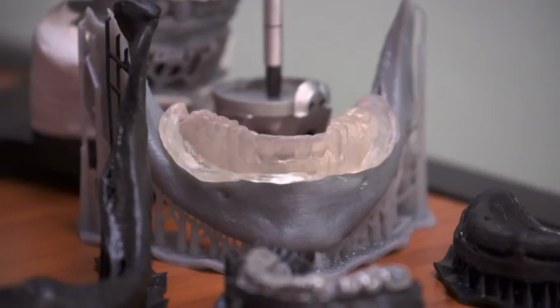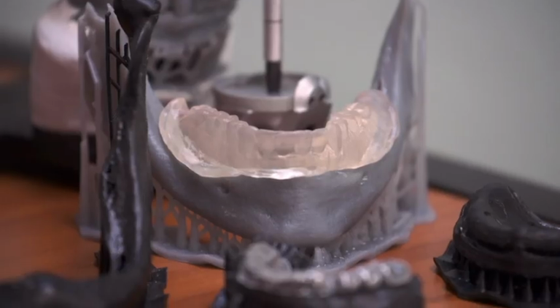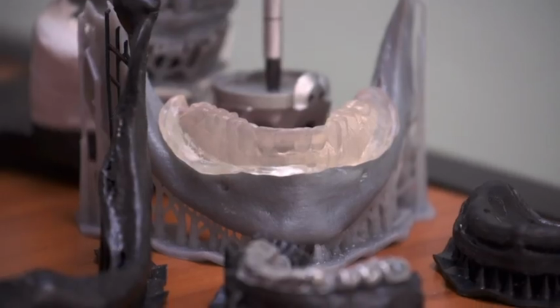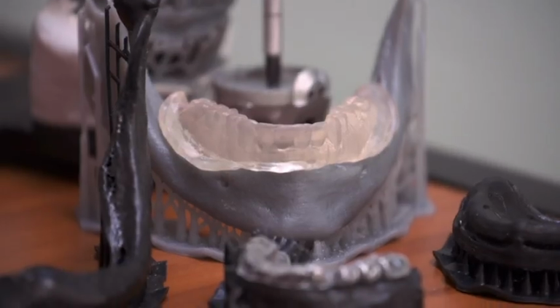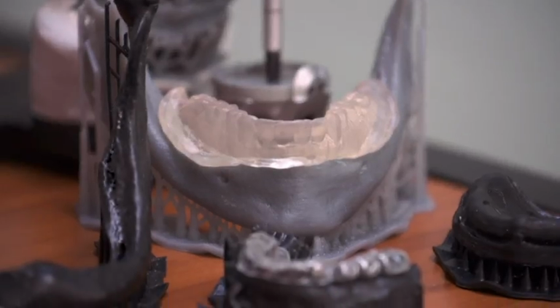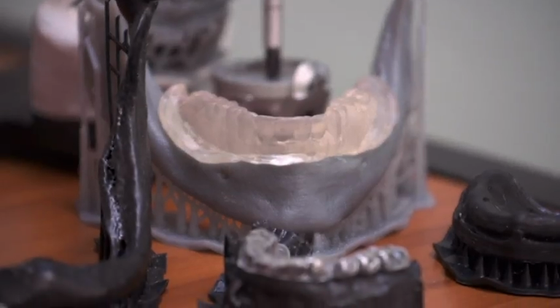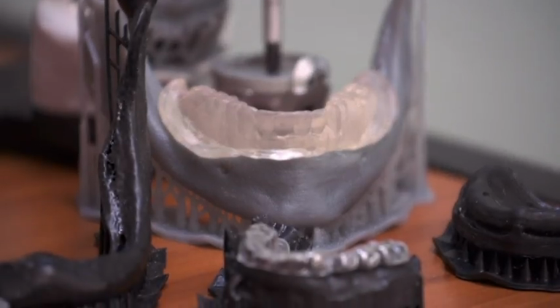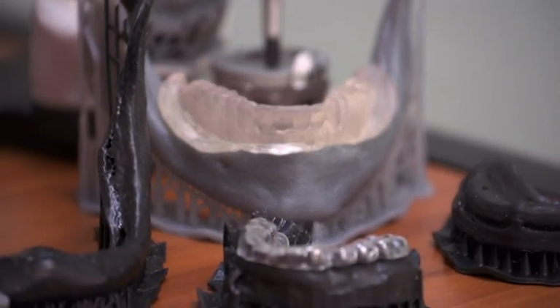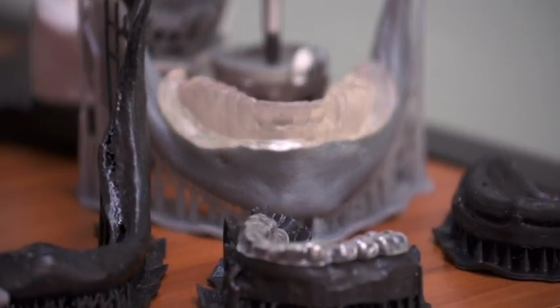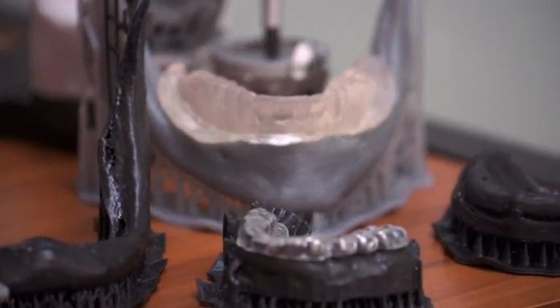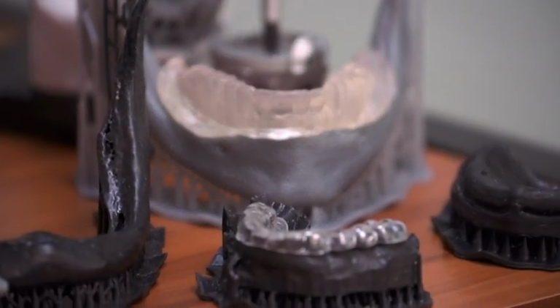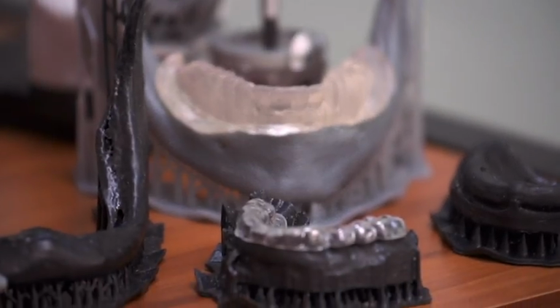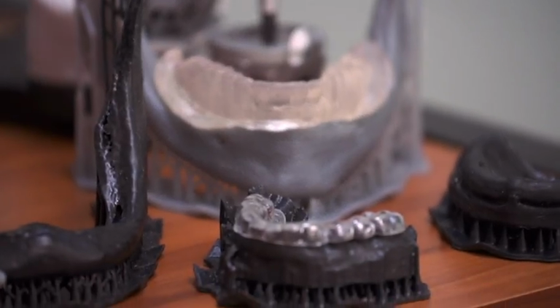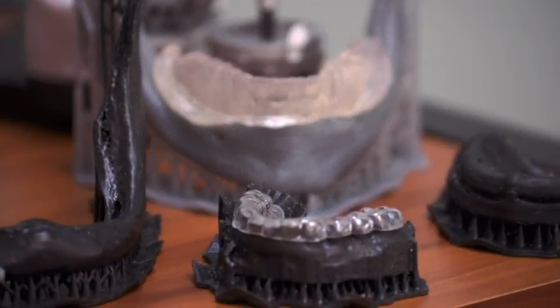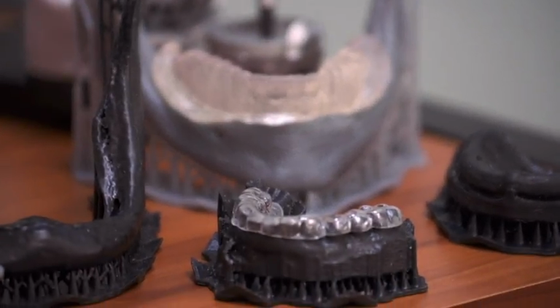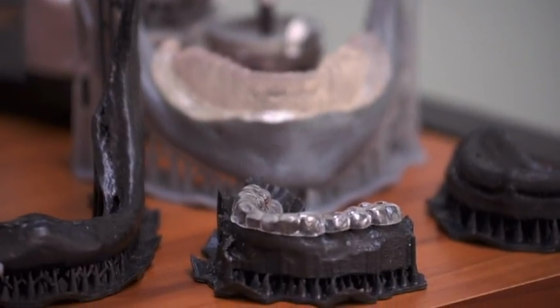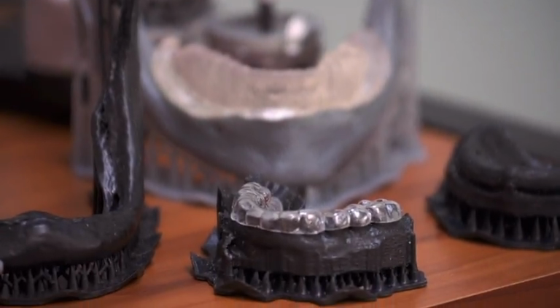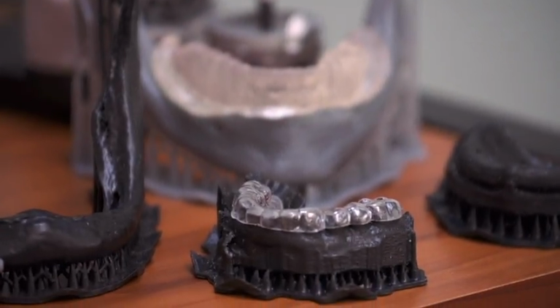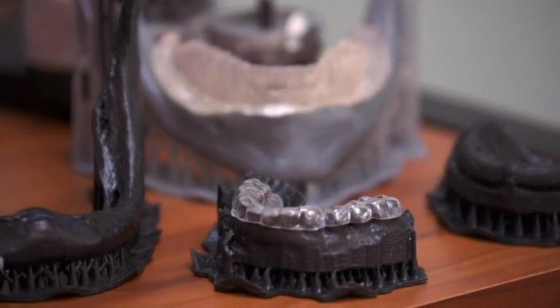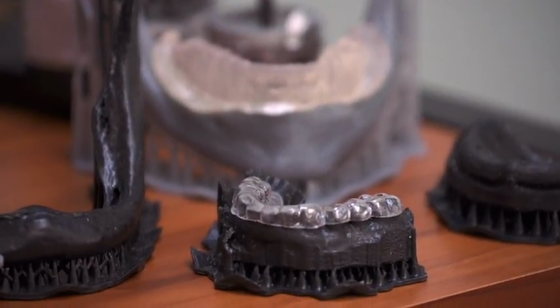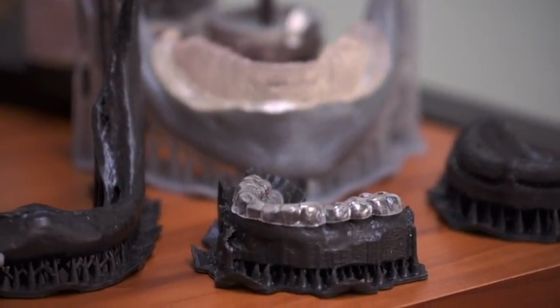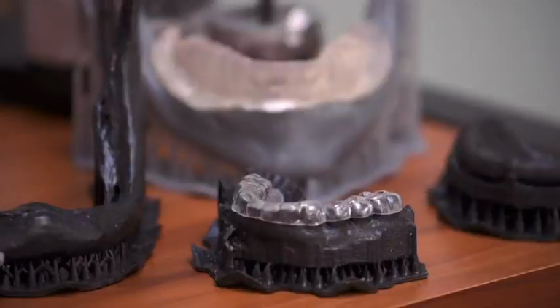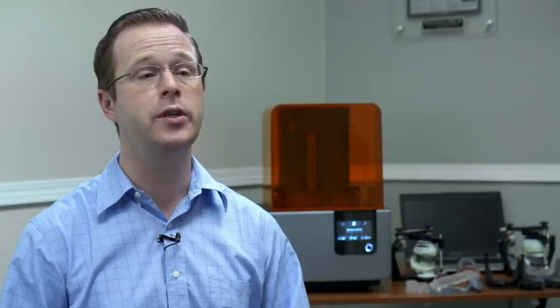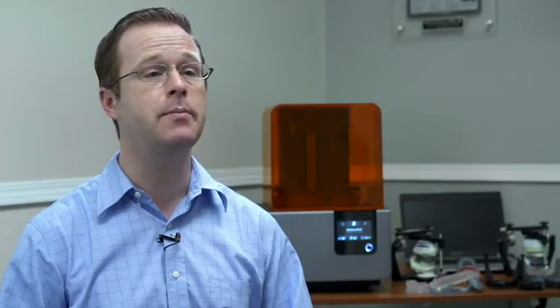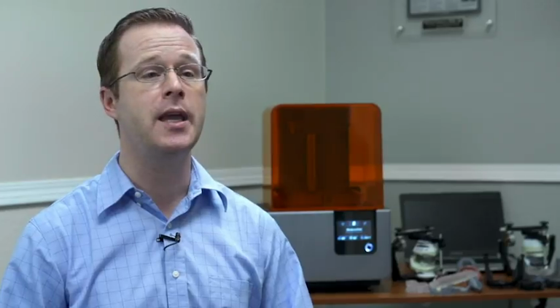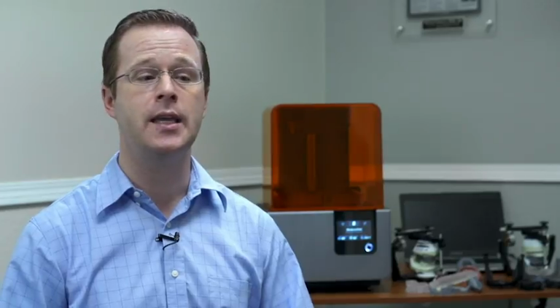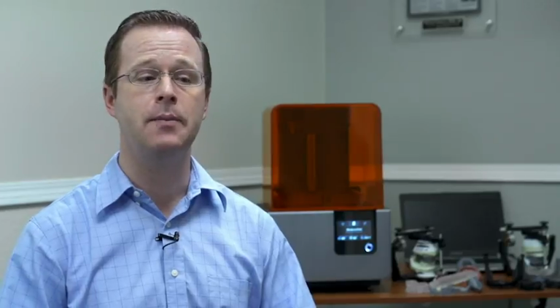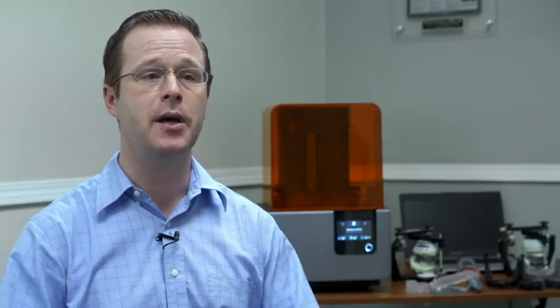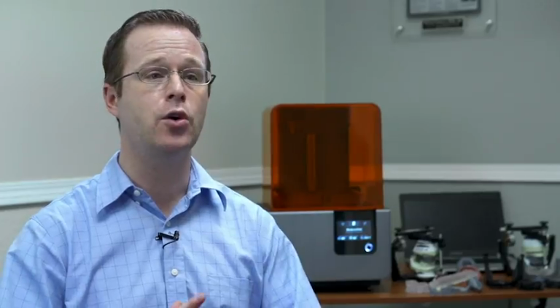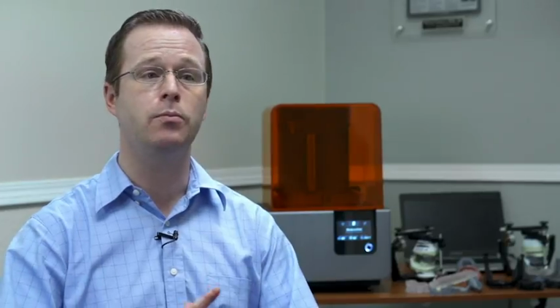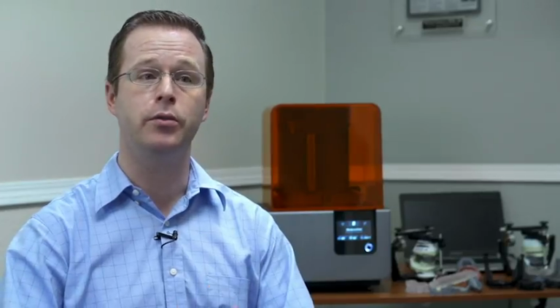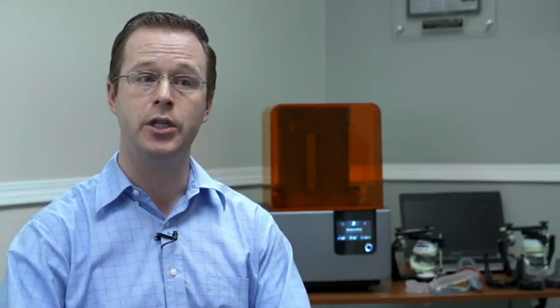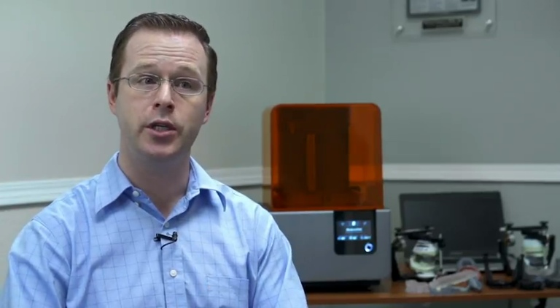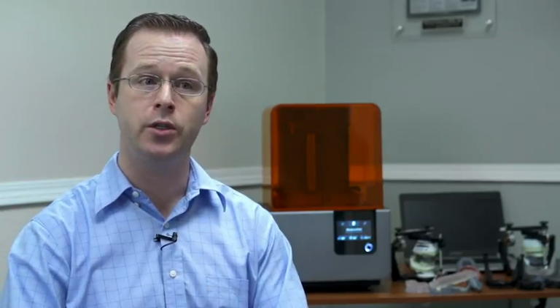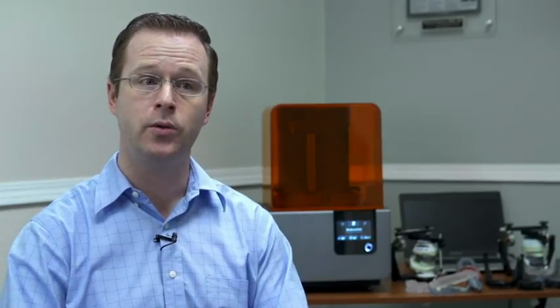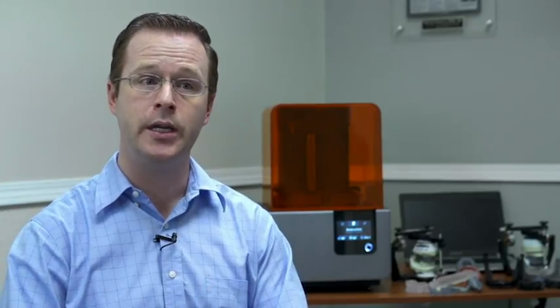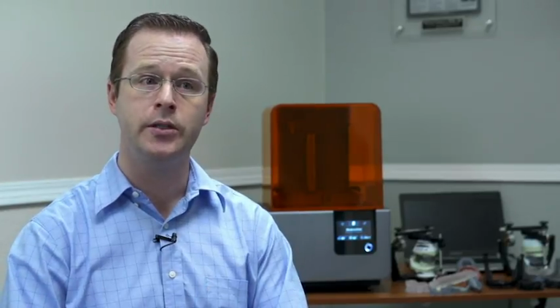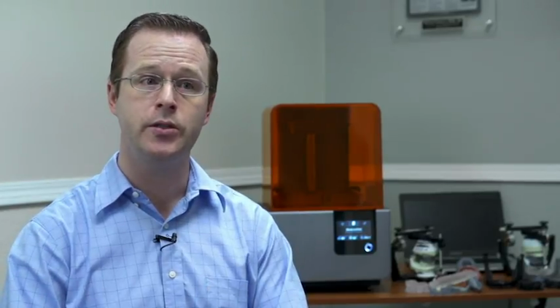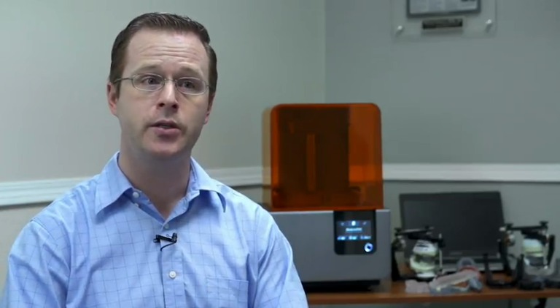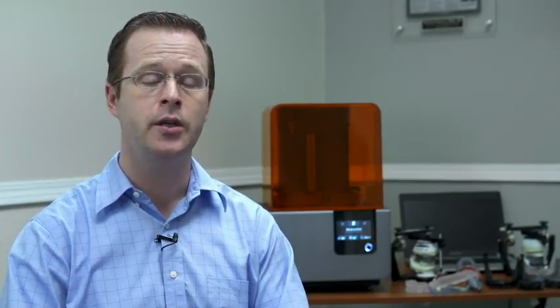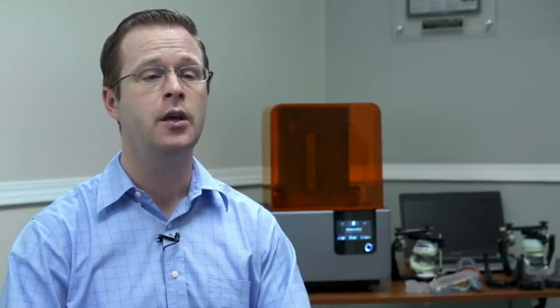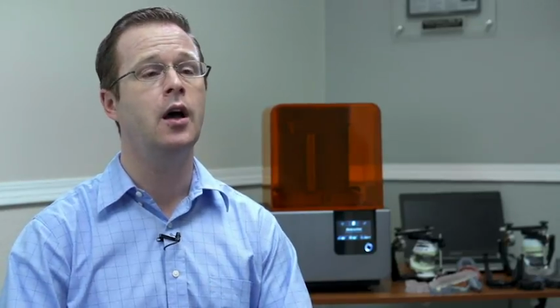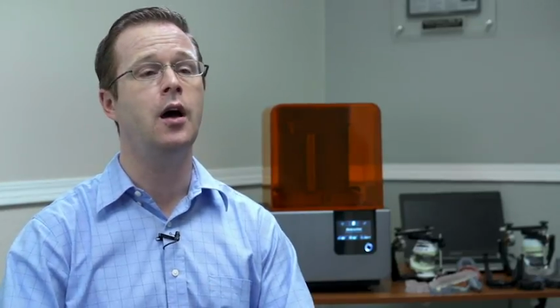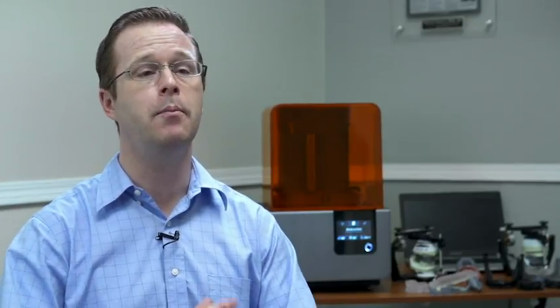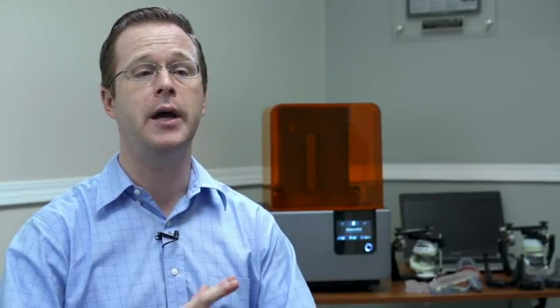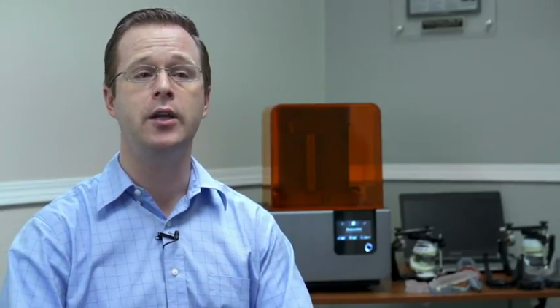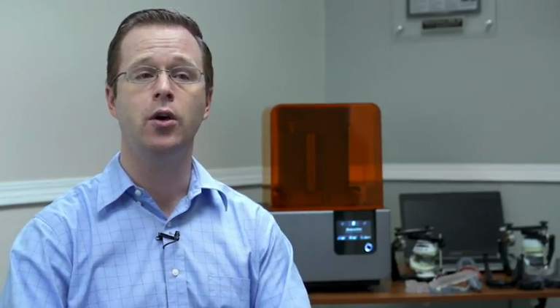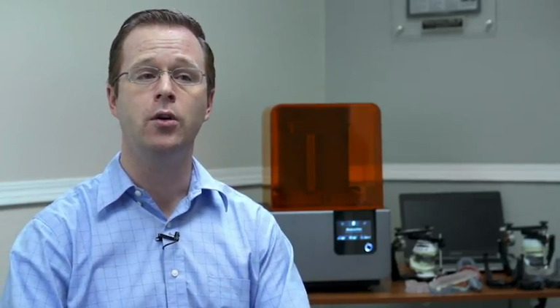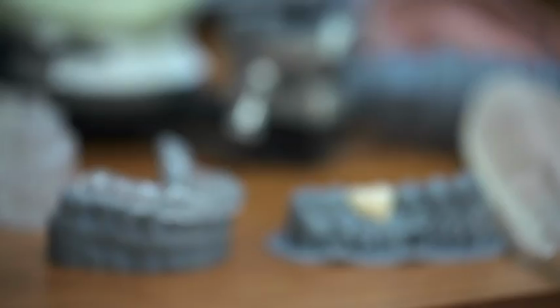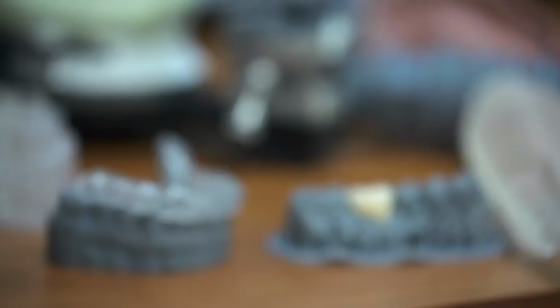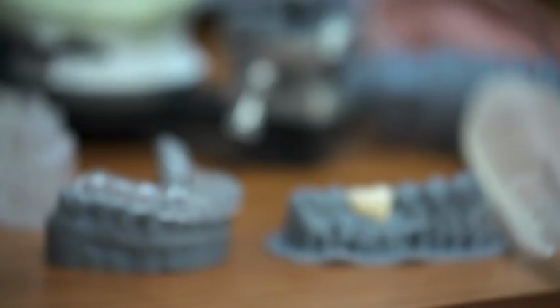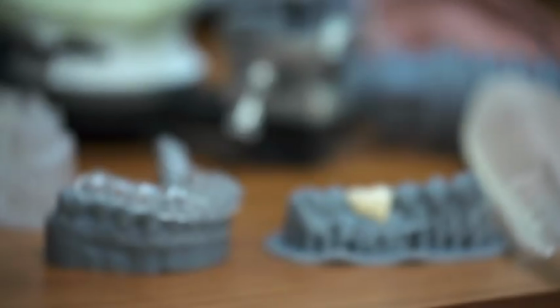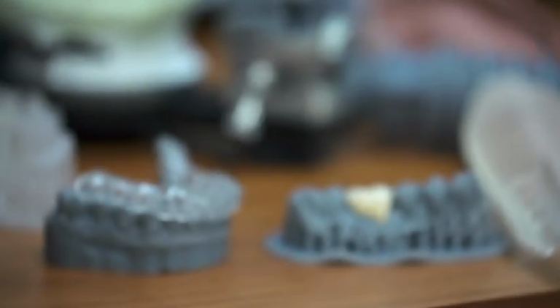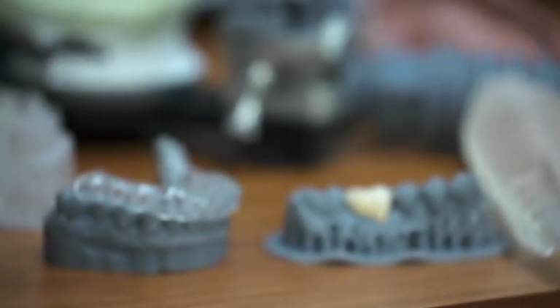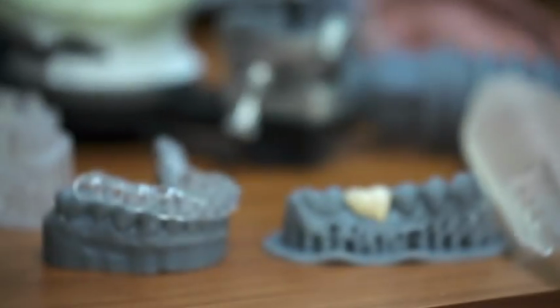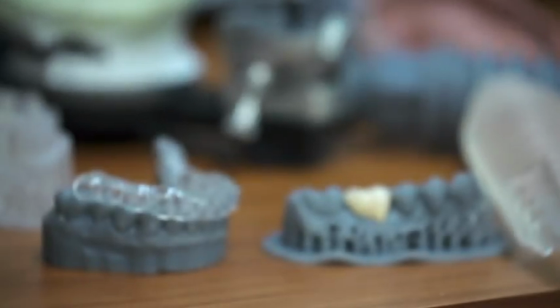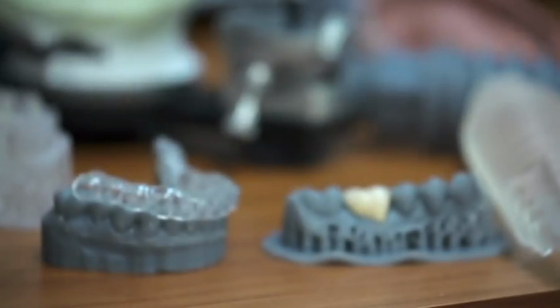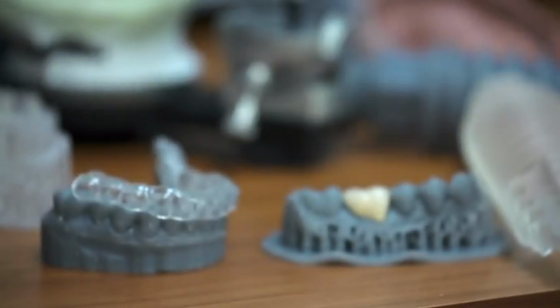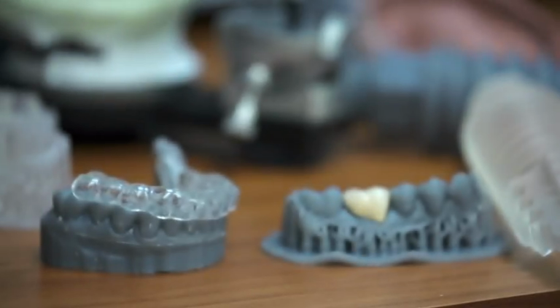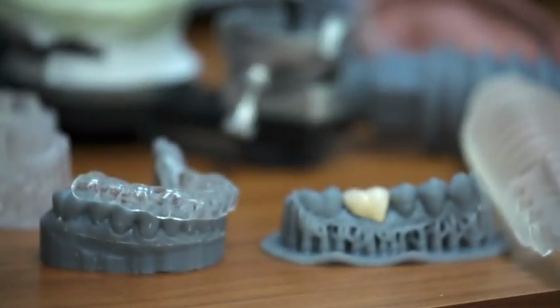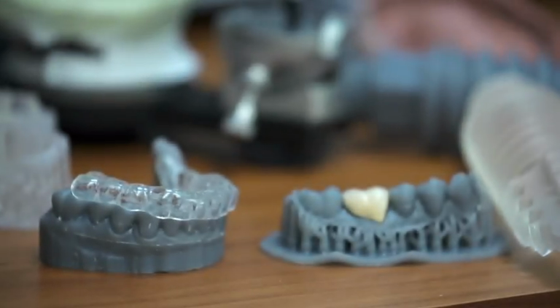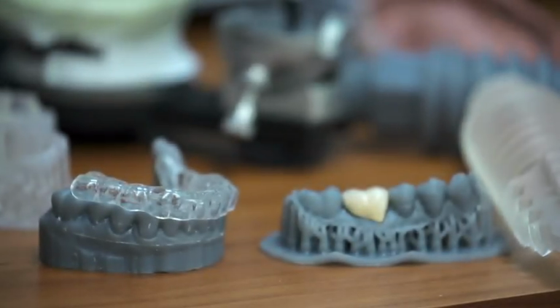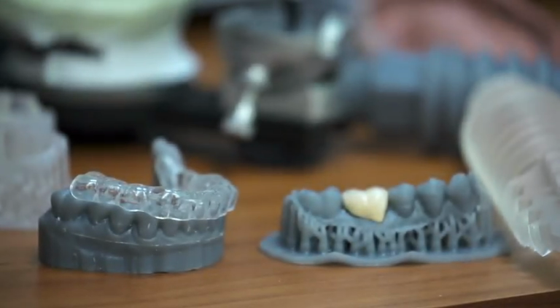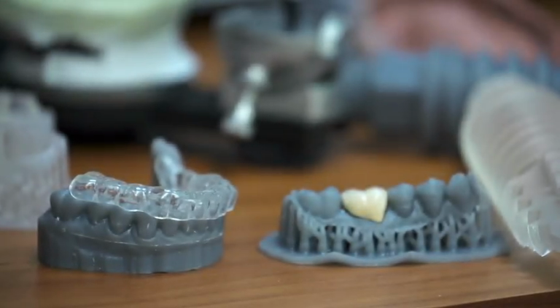I can do a host of different things with it, including making my own bleaching trays, bite guards, or even surgical guides.